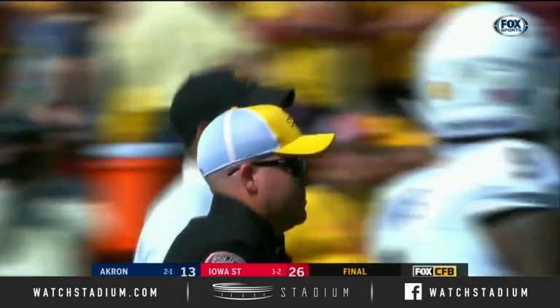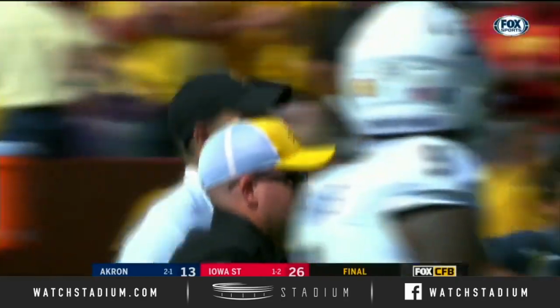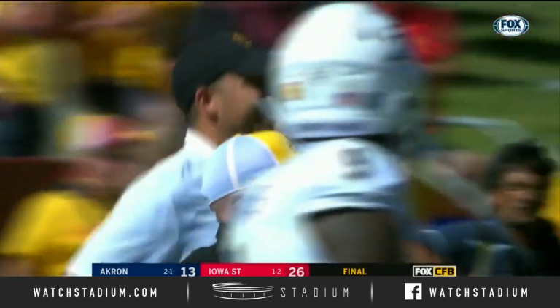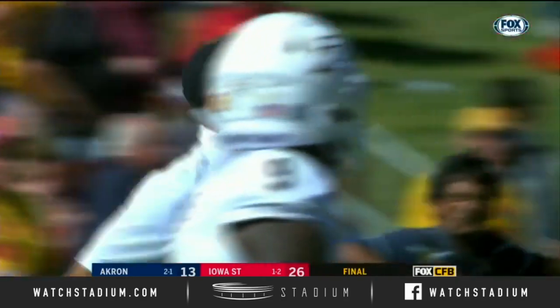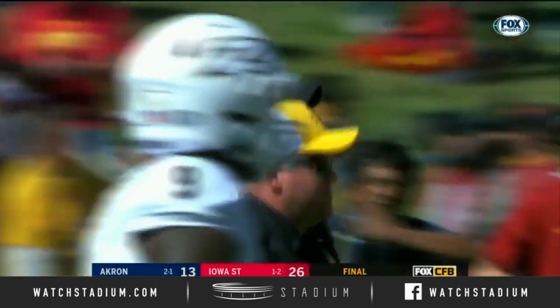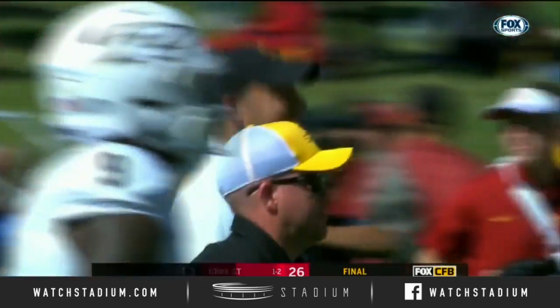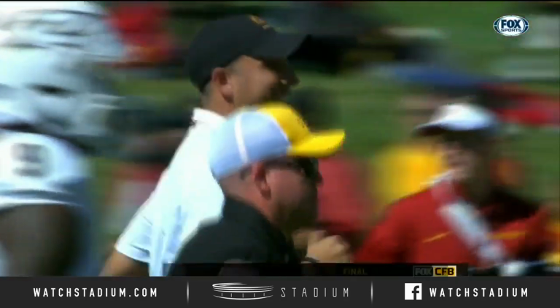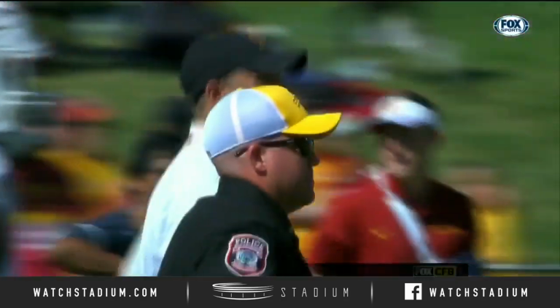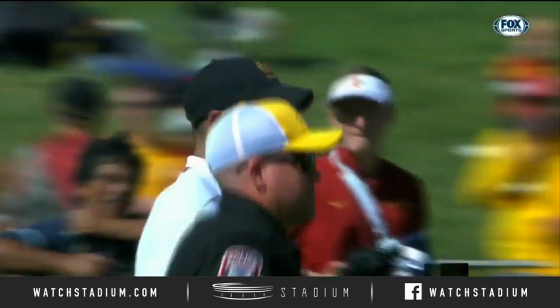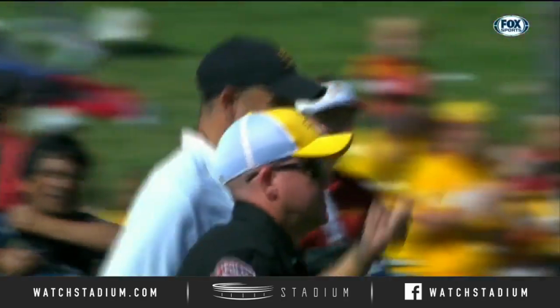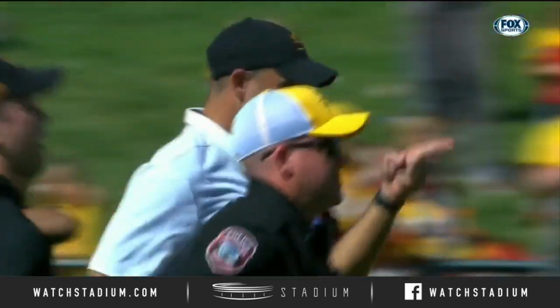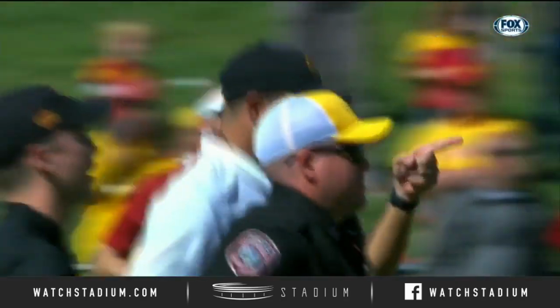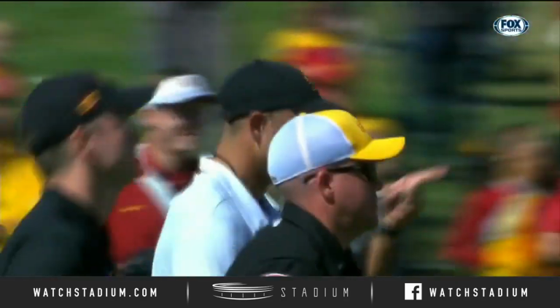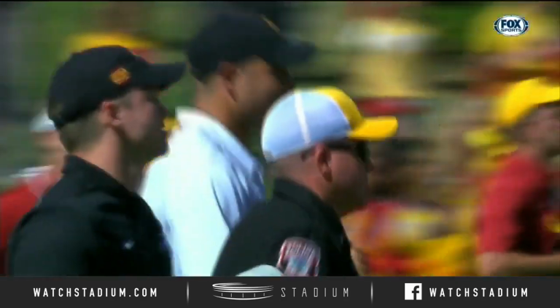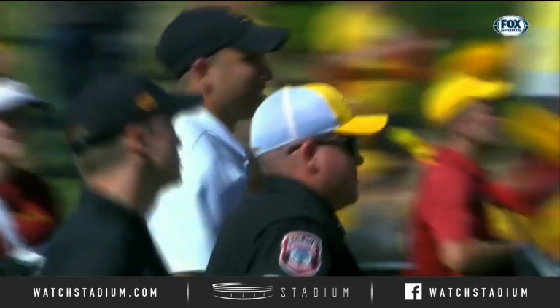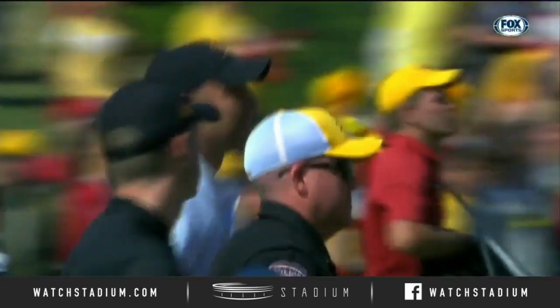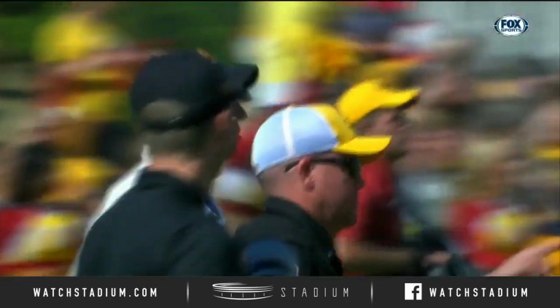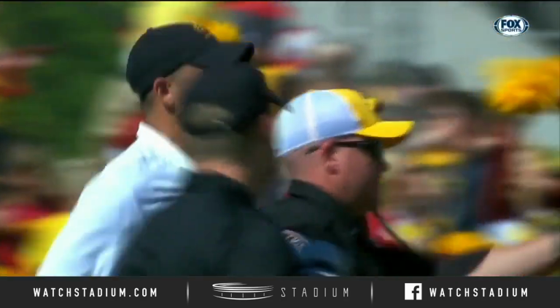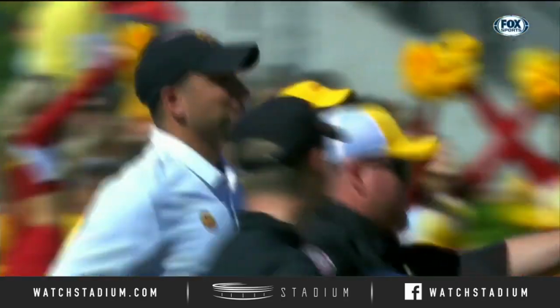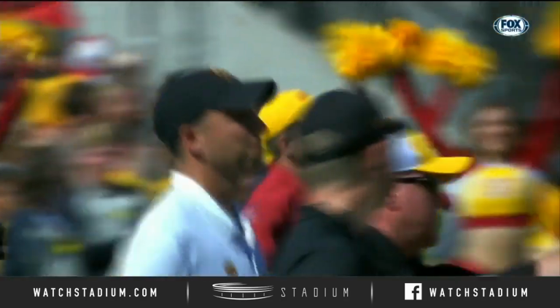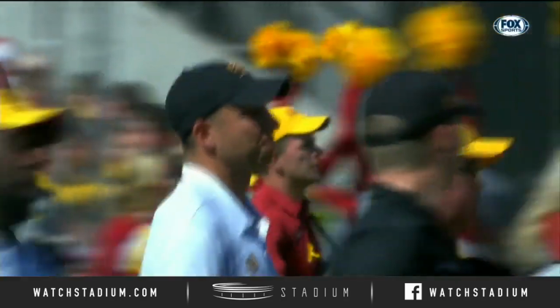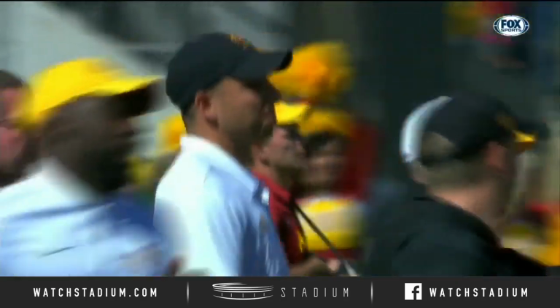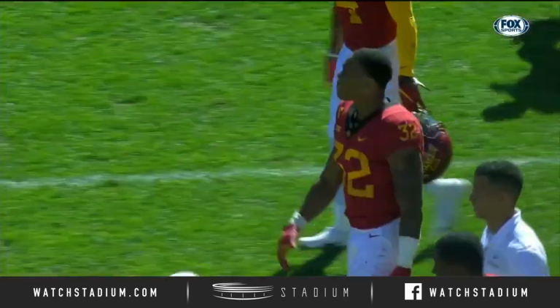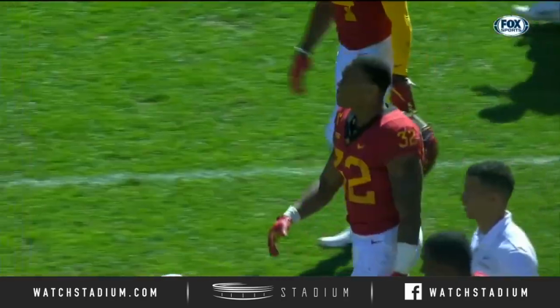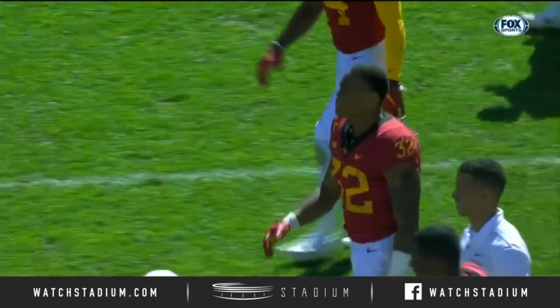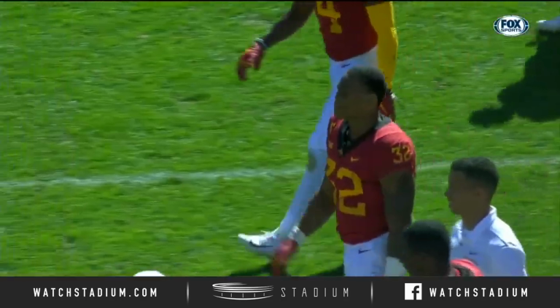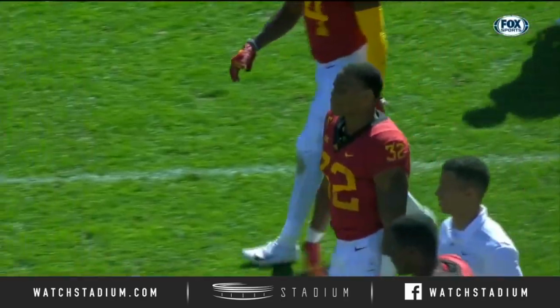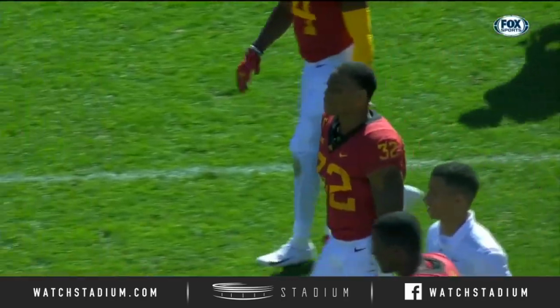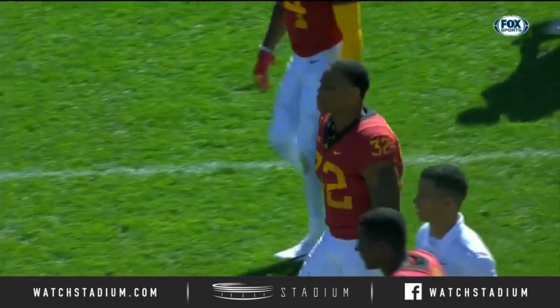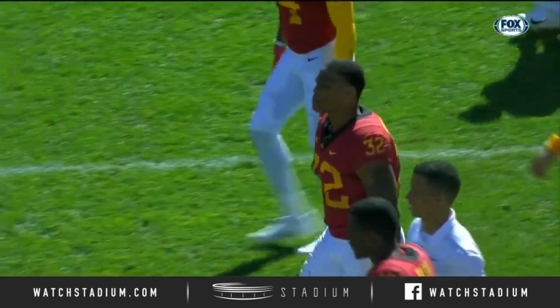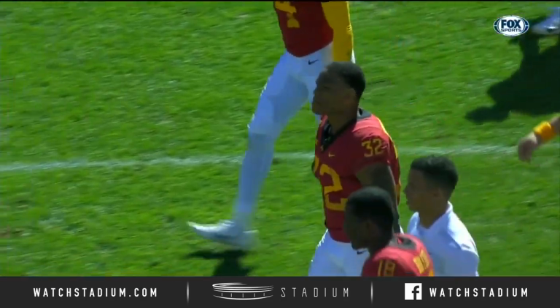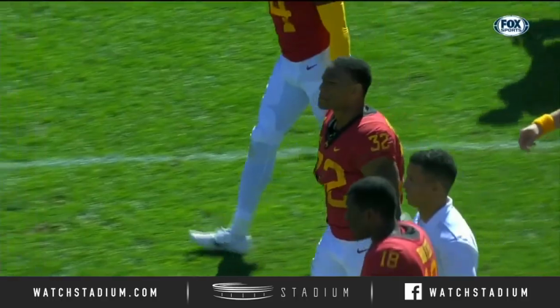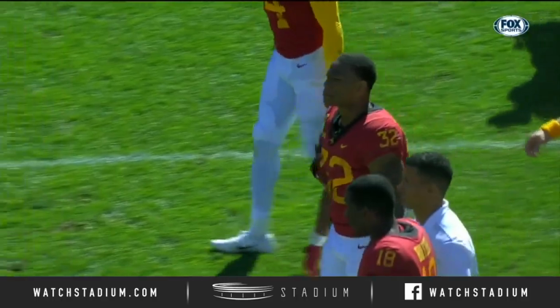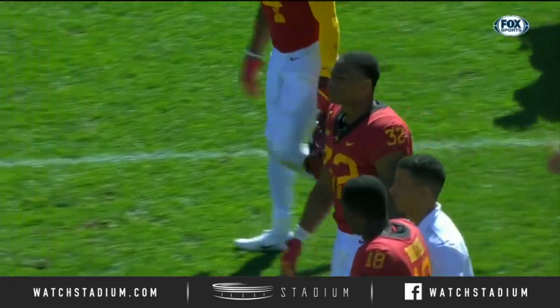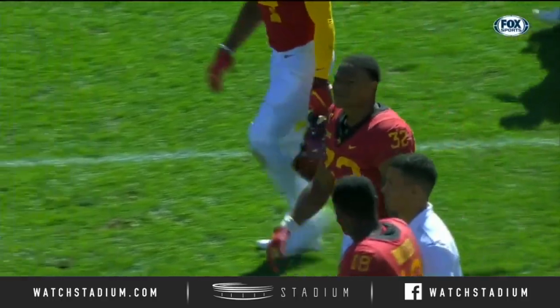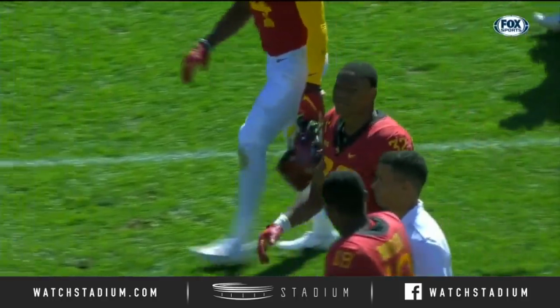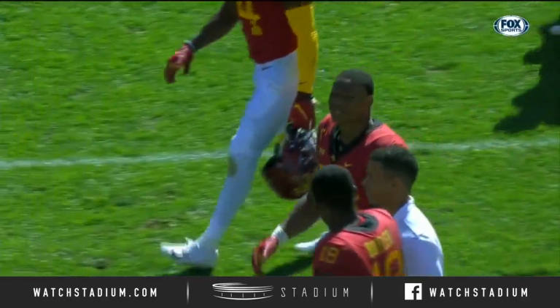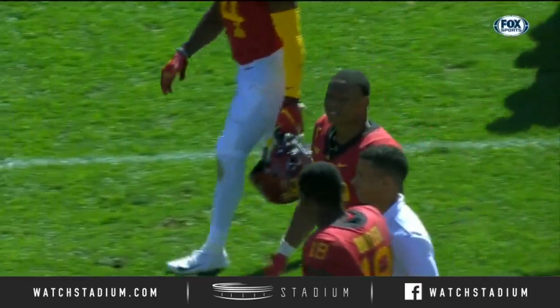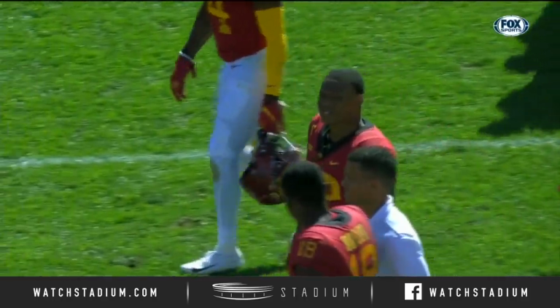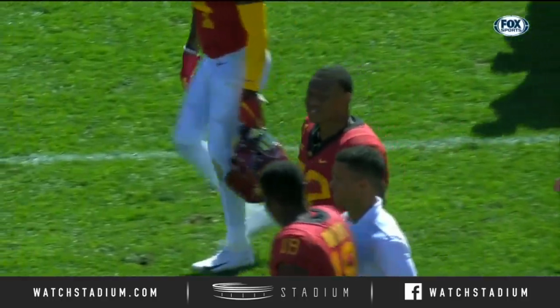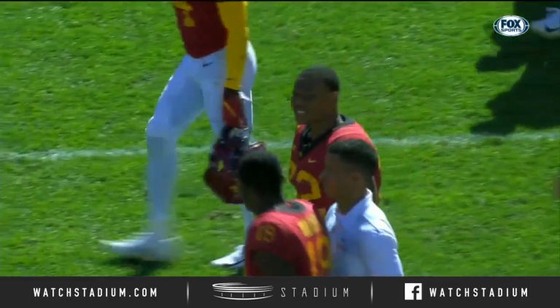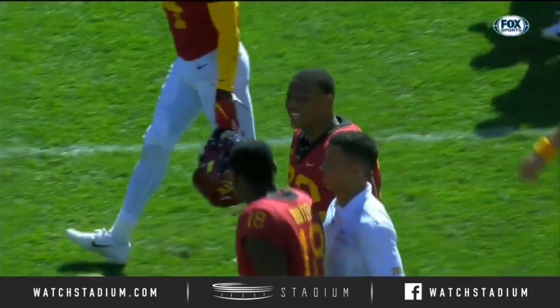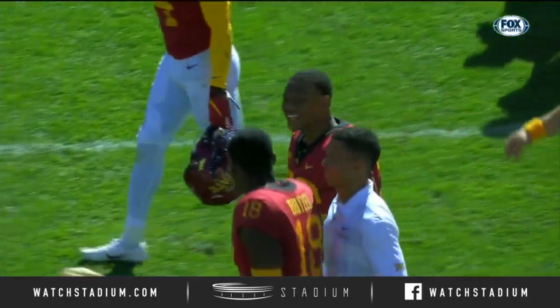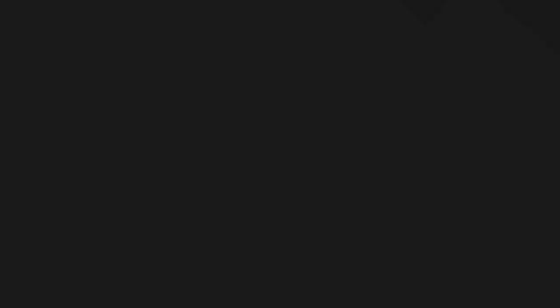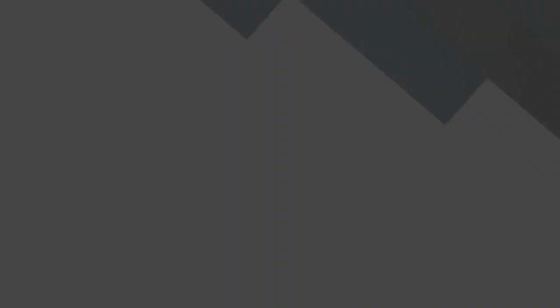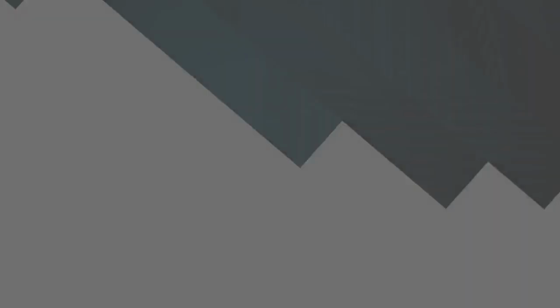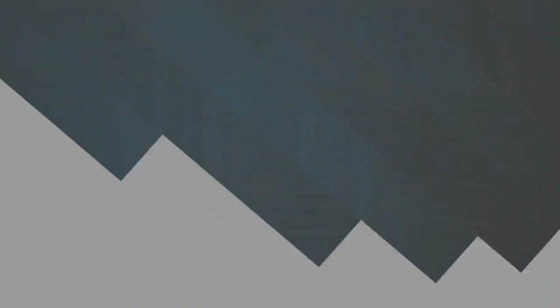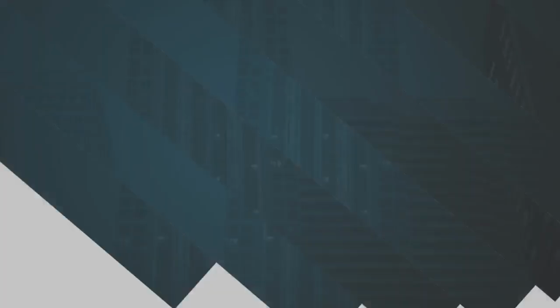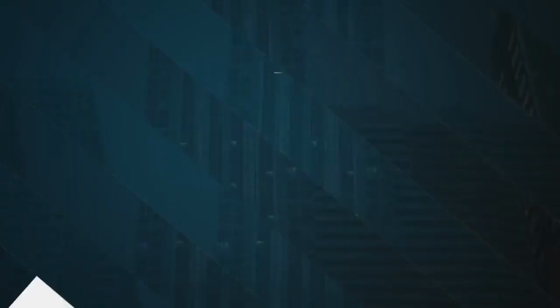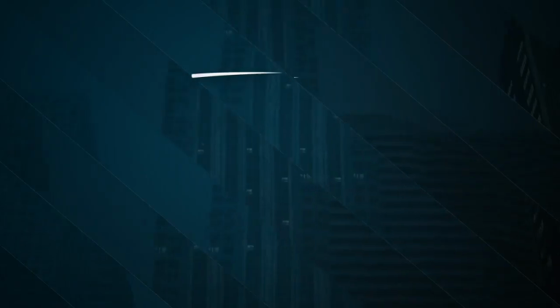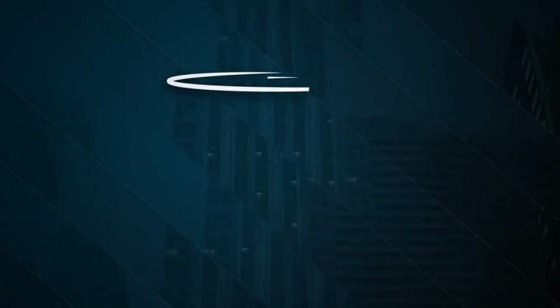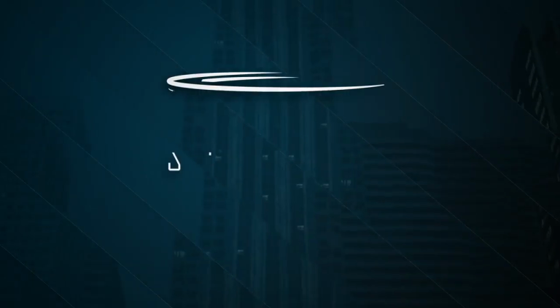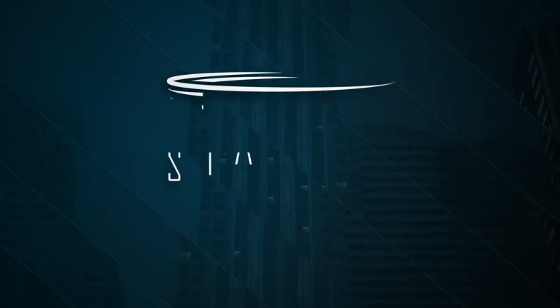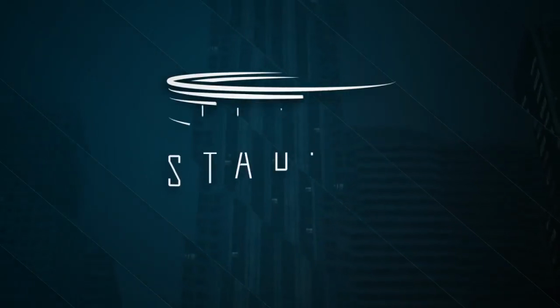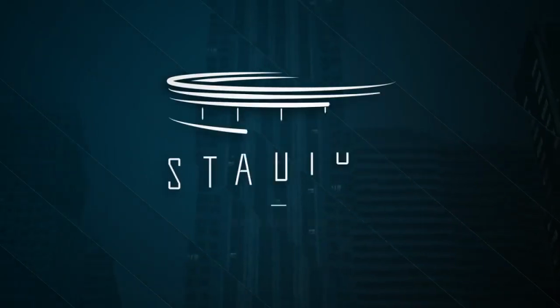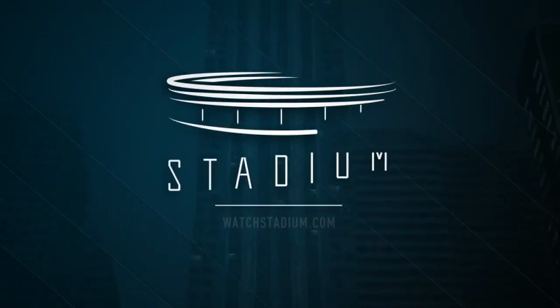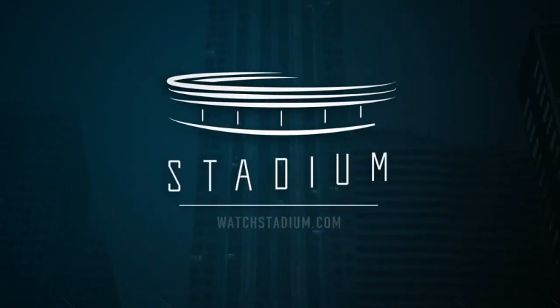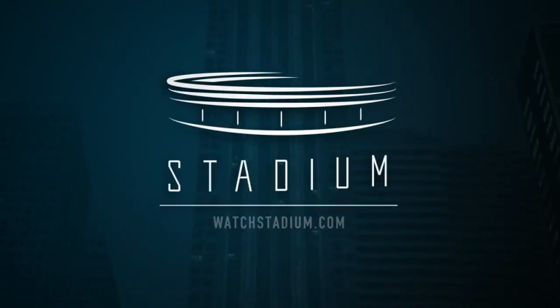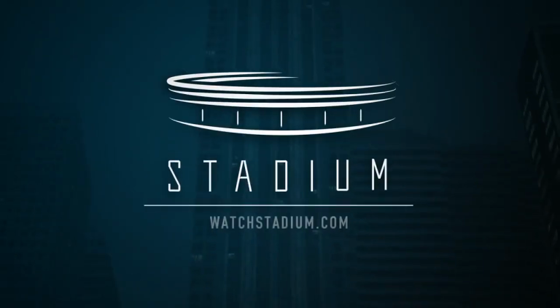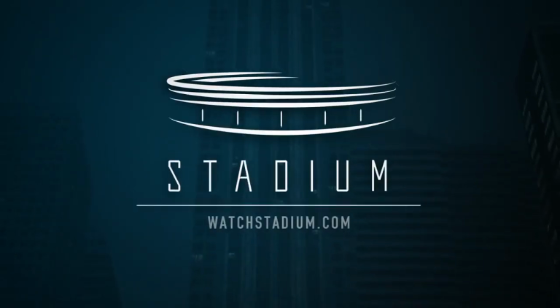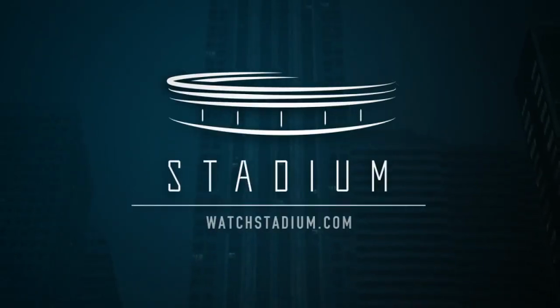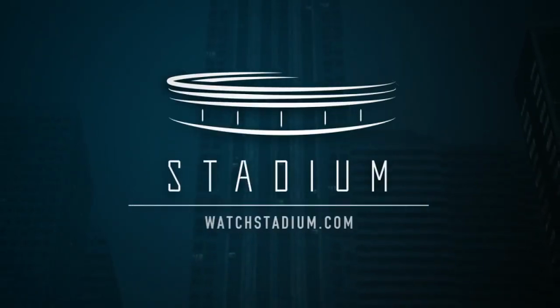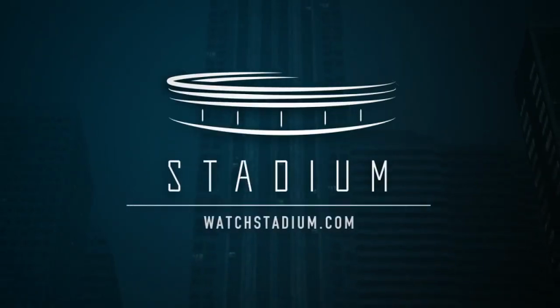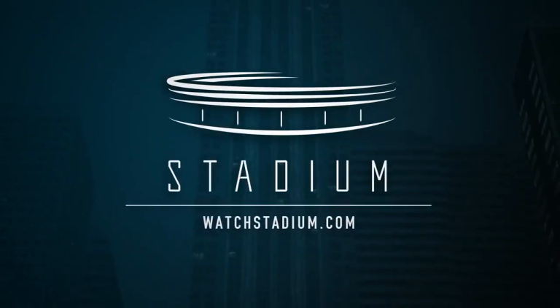Final score: 26-13, Iowa State over Akron today at Jack Trice Stadium.